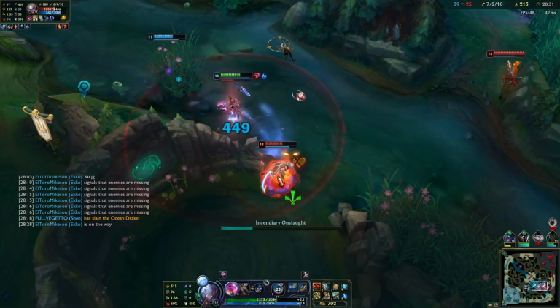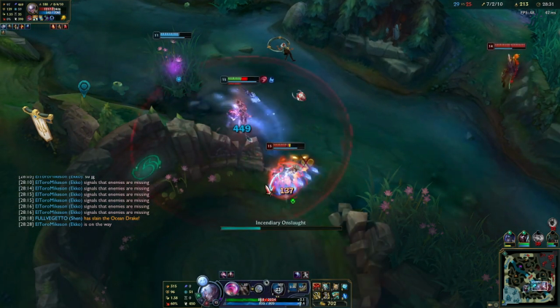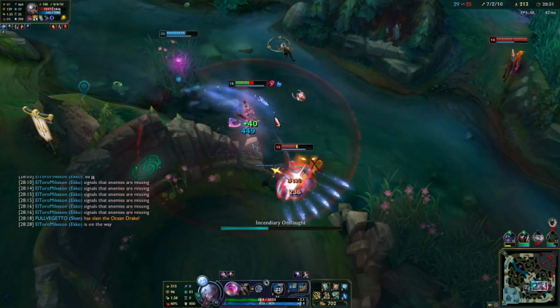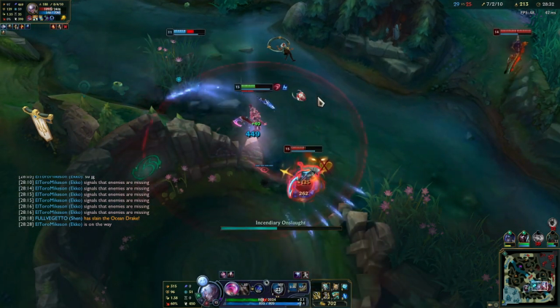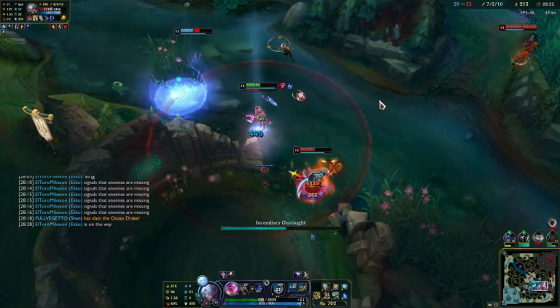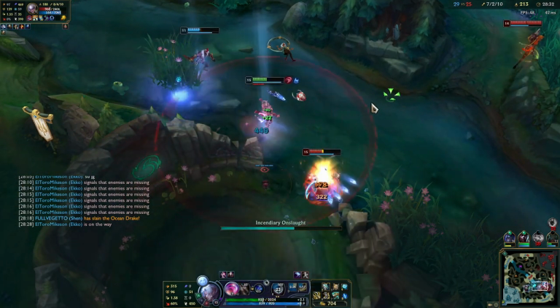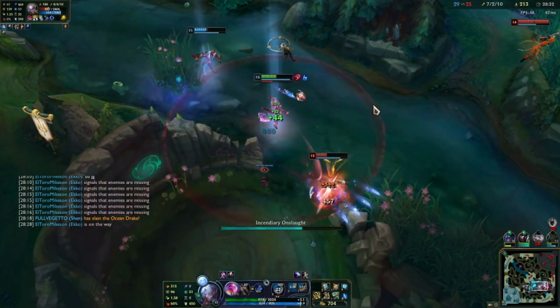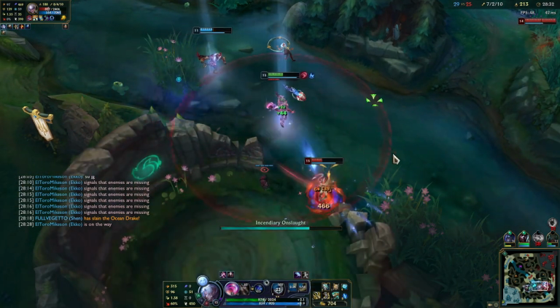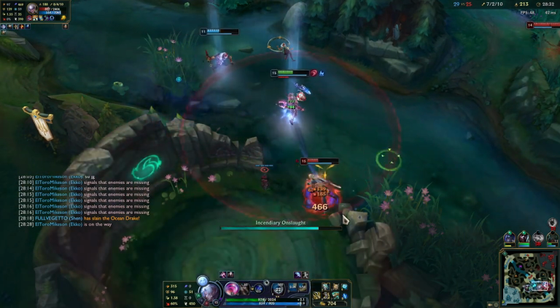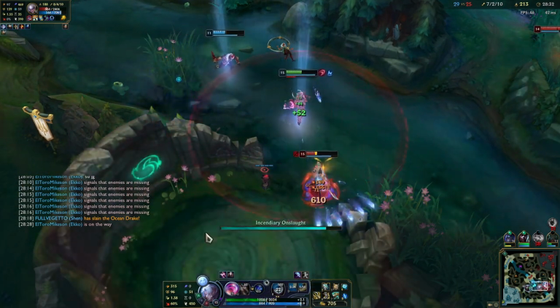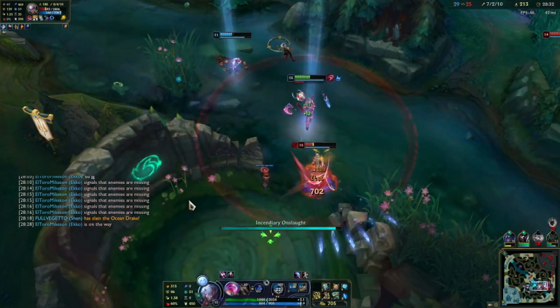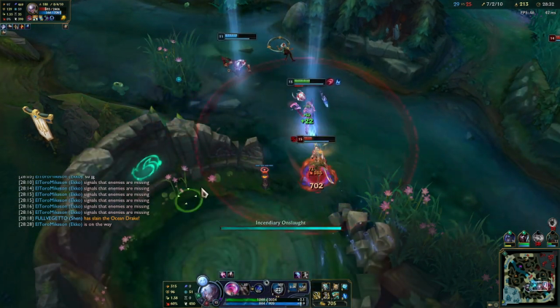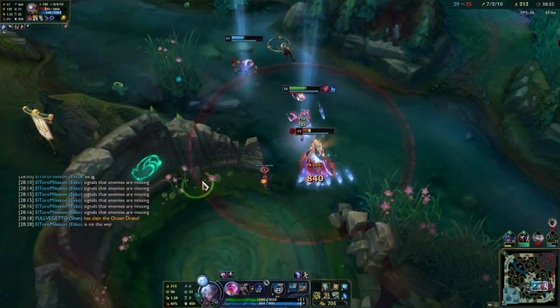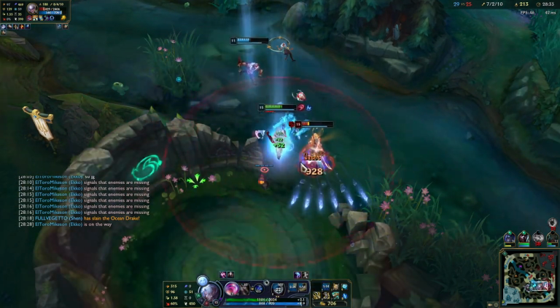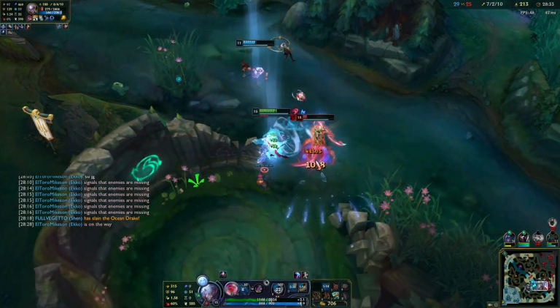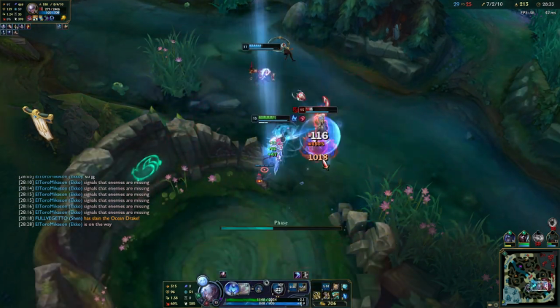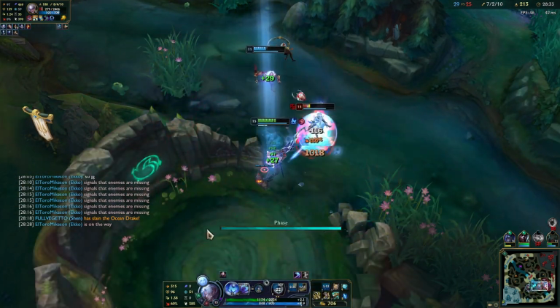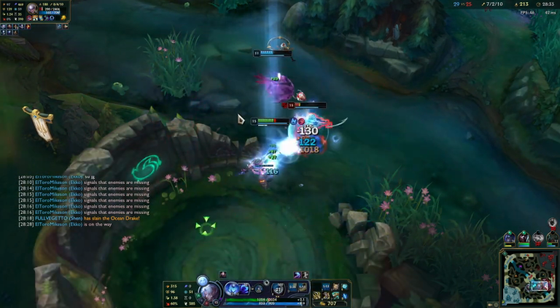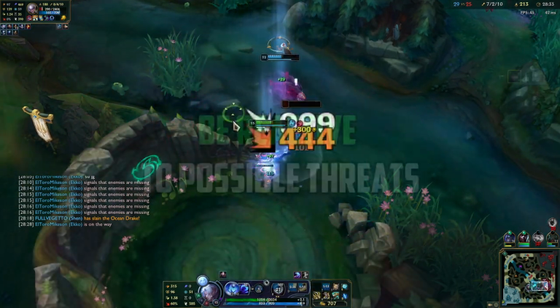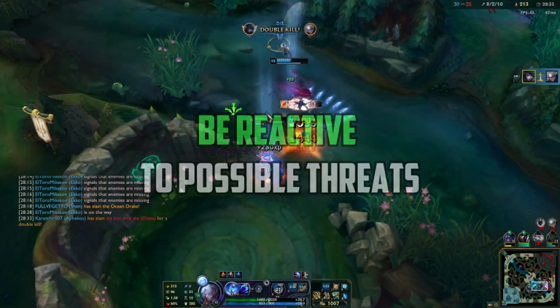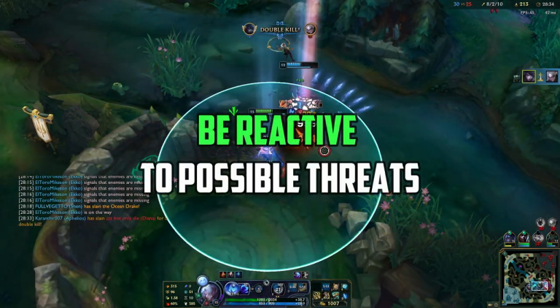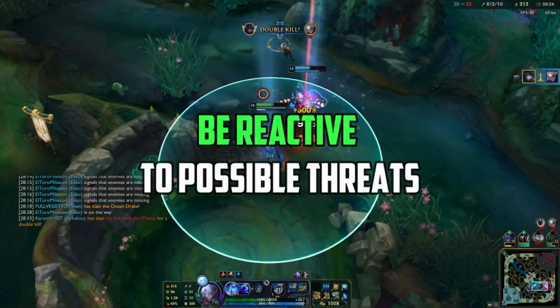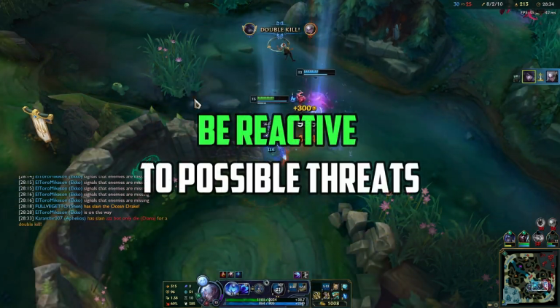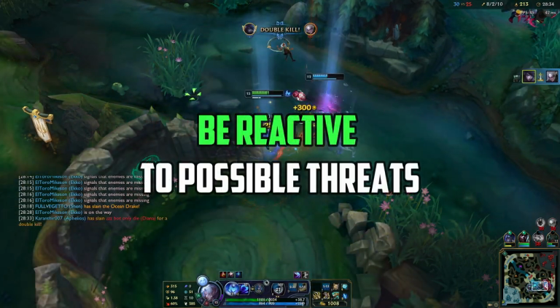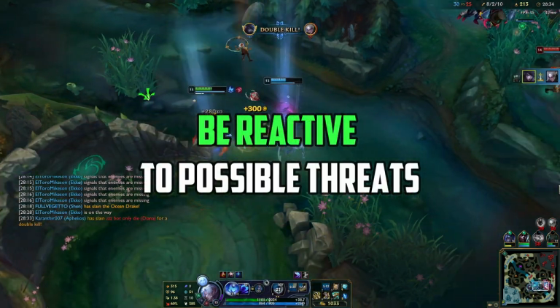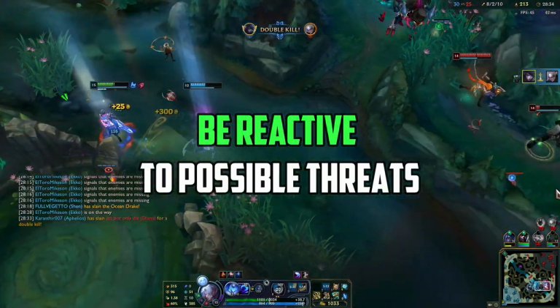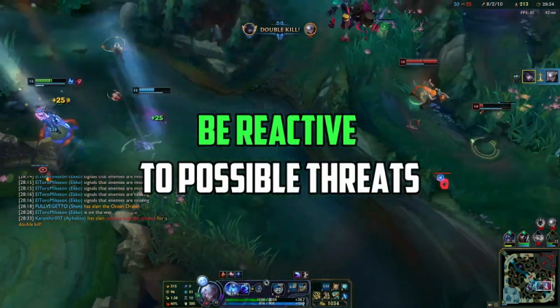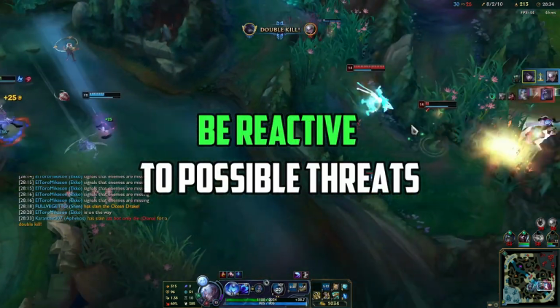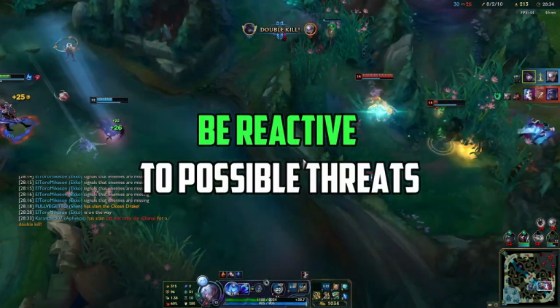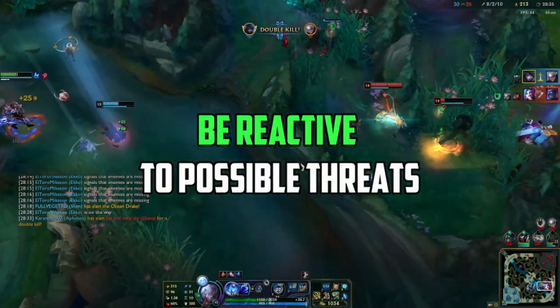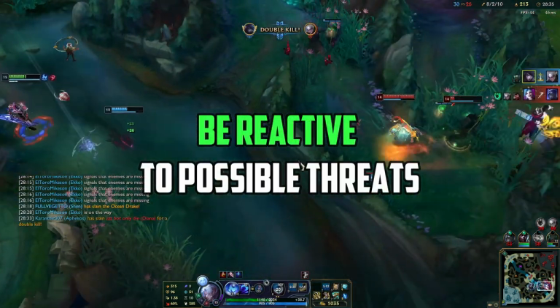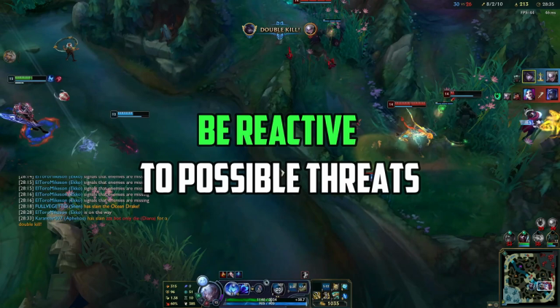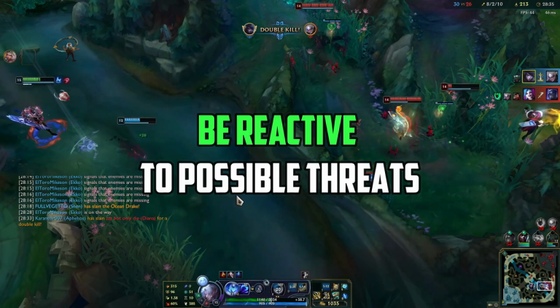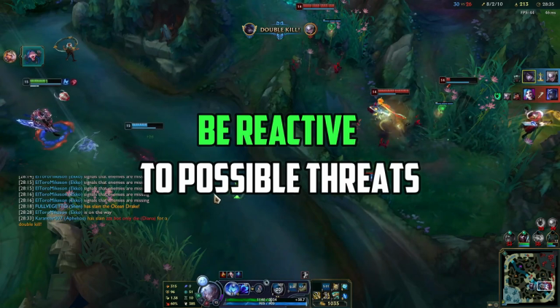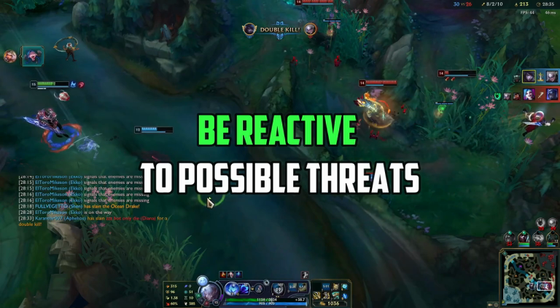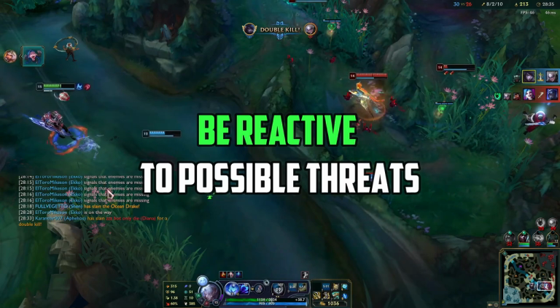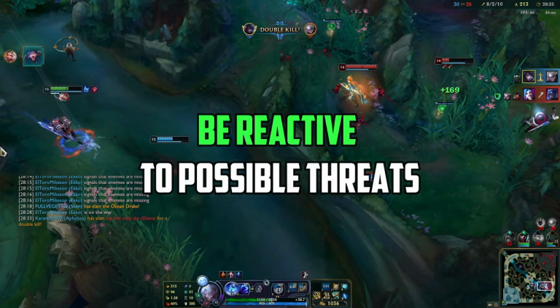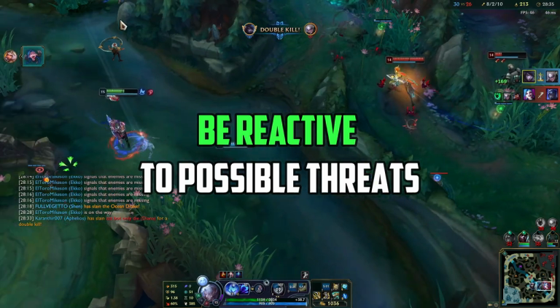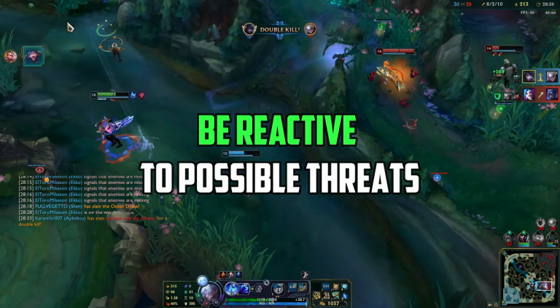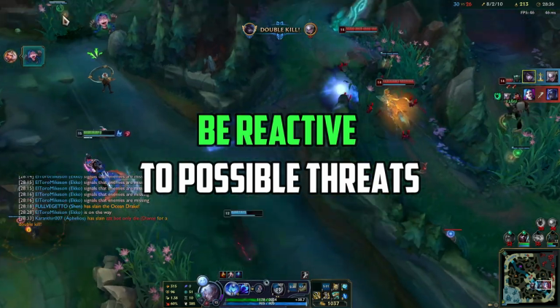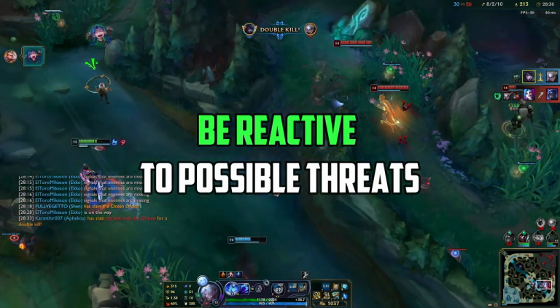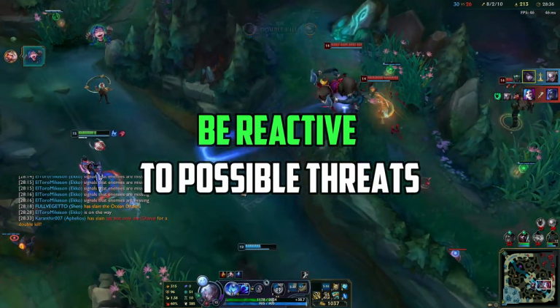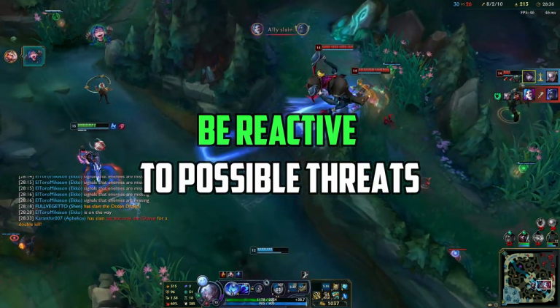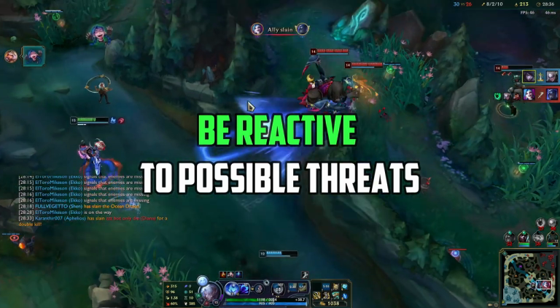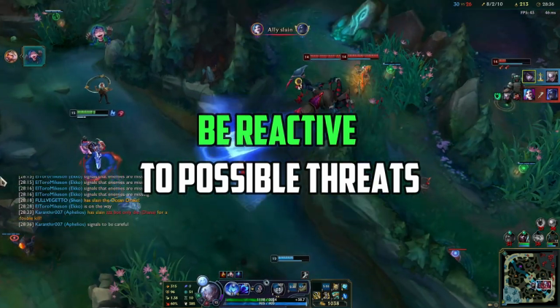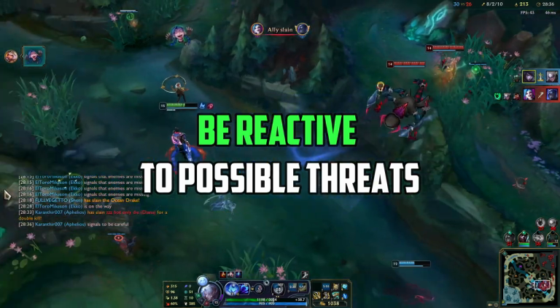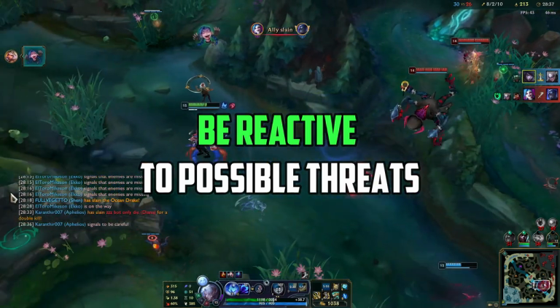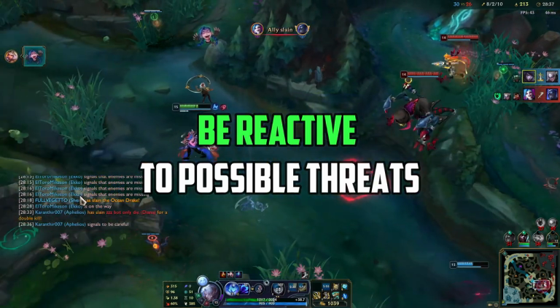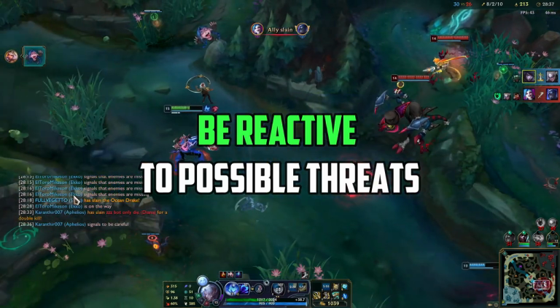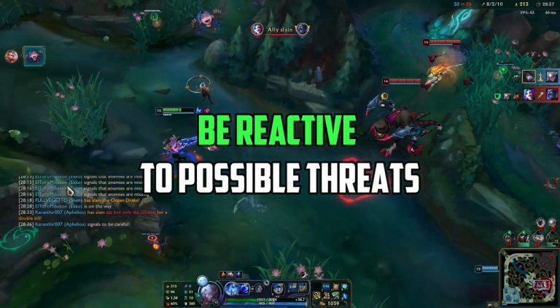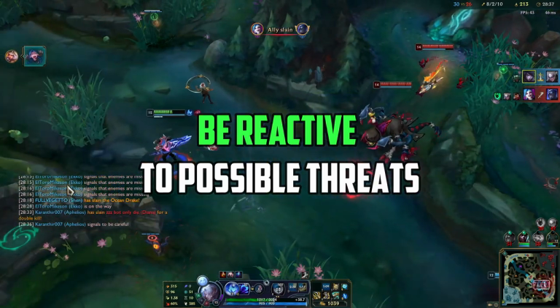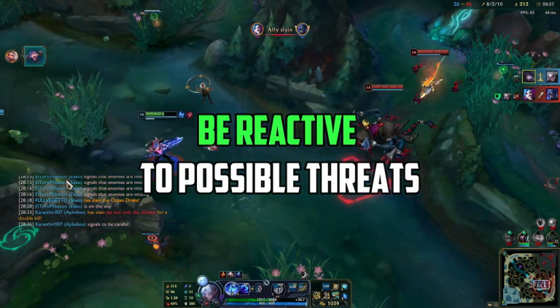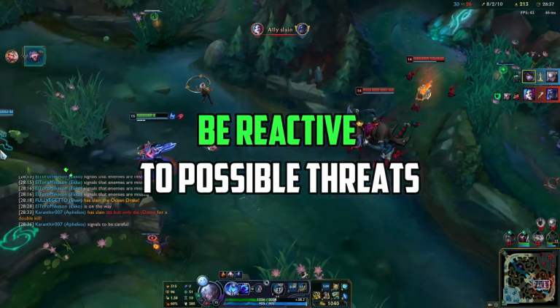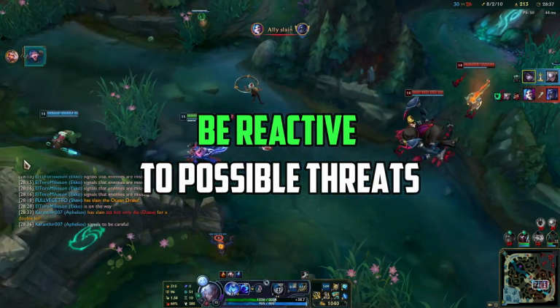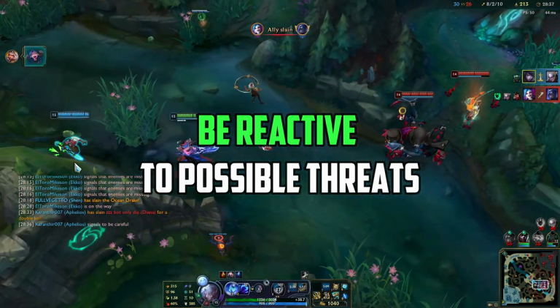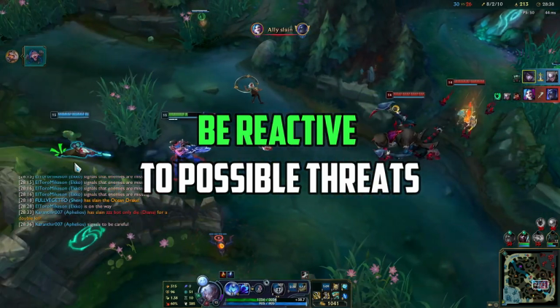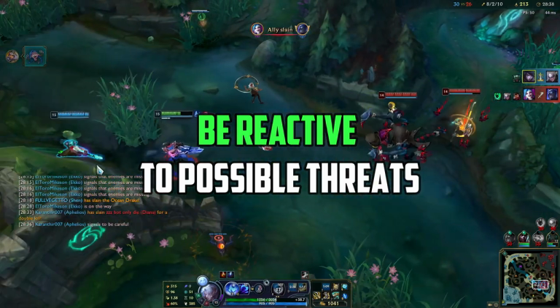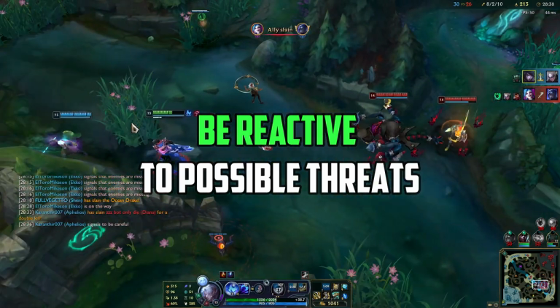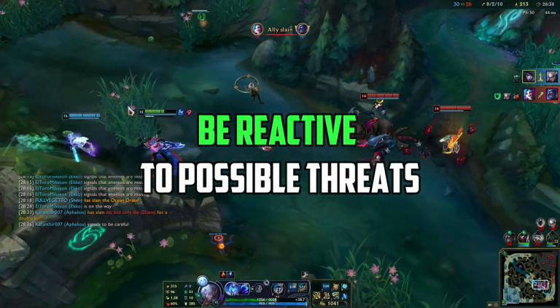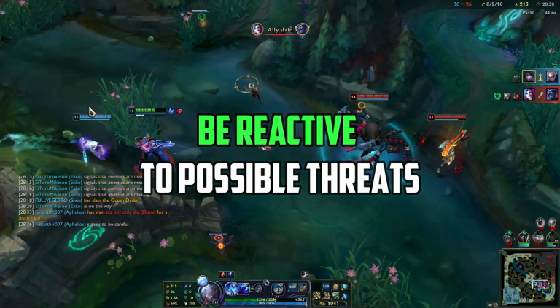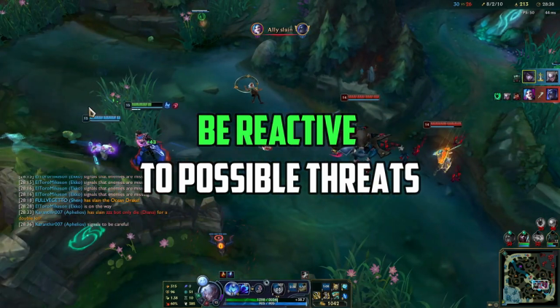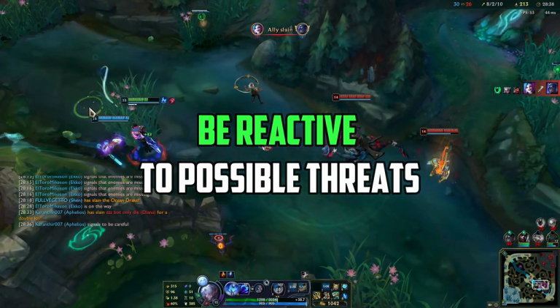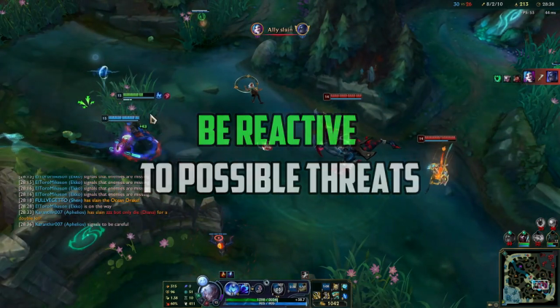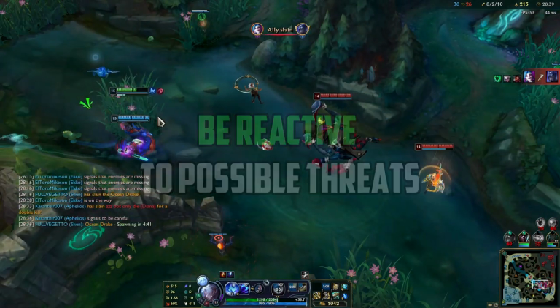We react to the possible threats that the enemy team has — like Thresh Q and Diana ult — and with that we win the teamfight and avoid our team getting killed by Diana.